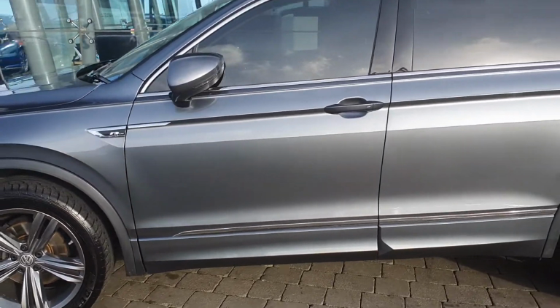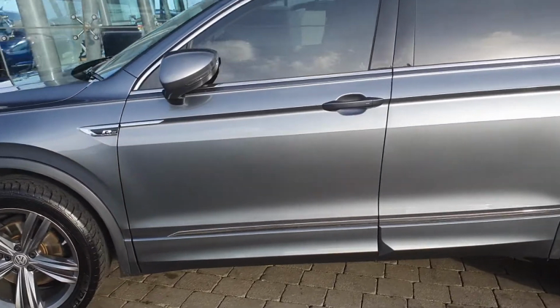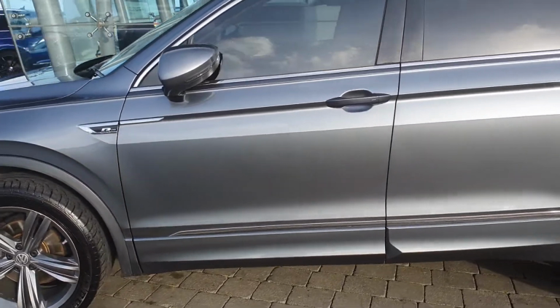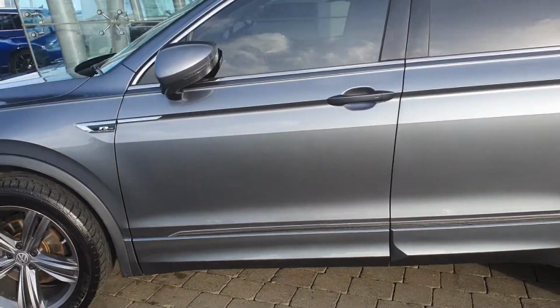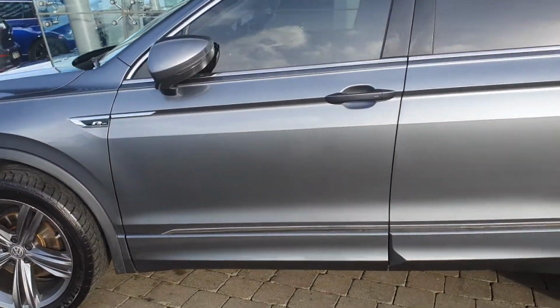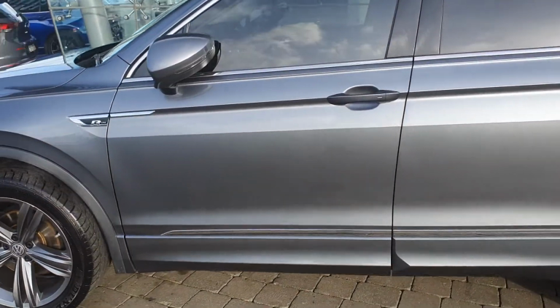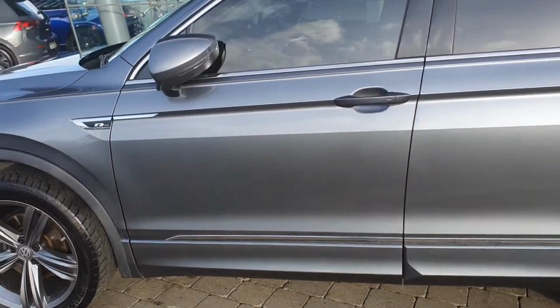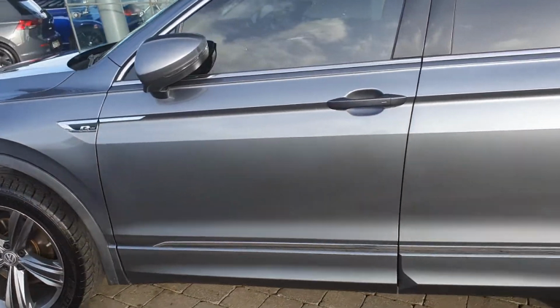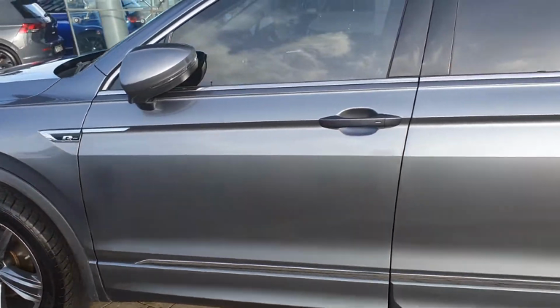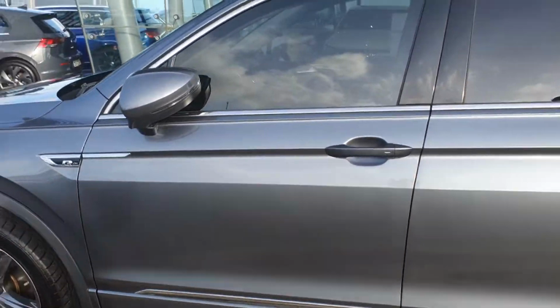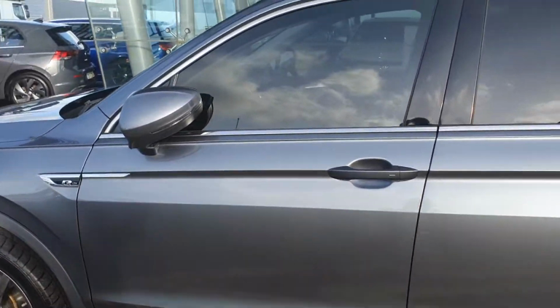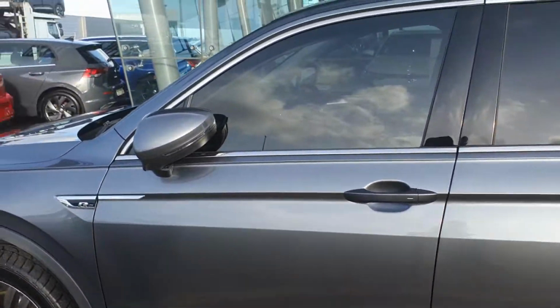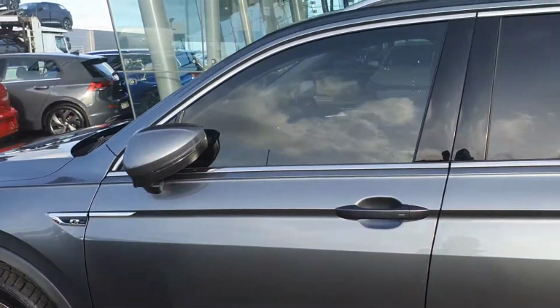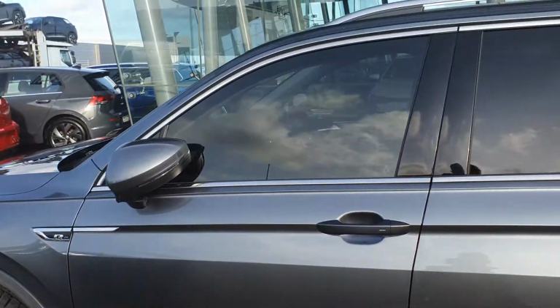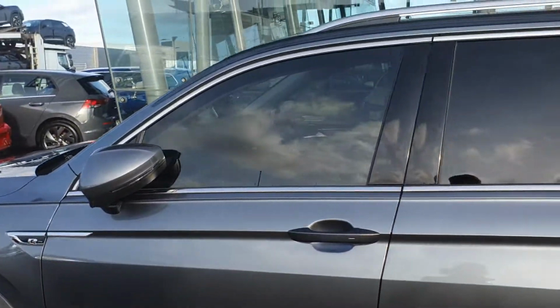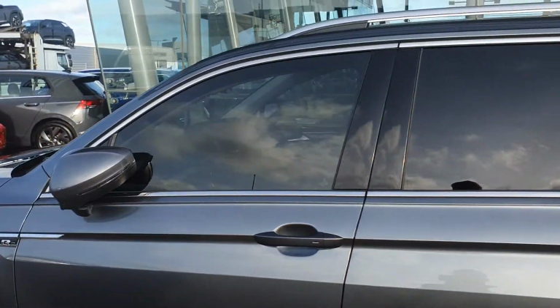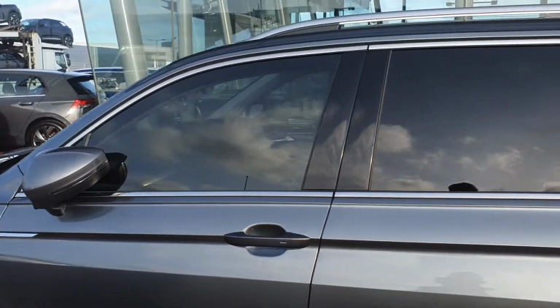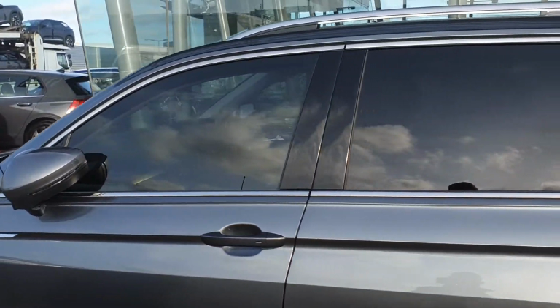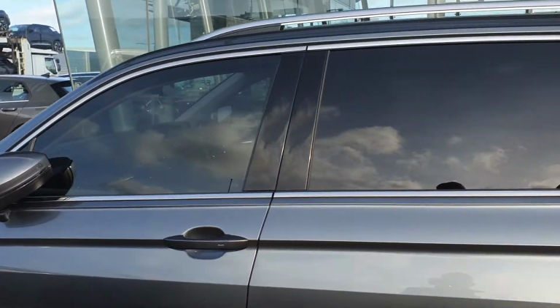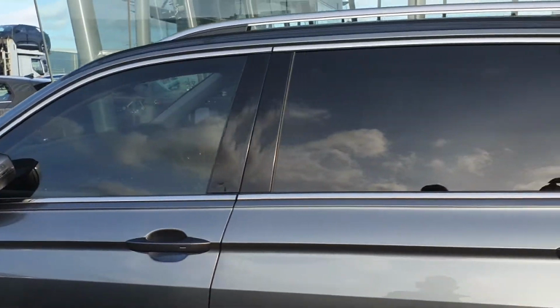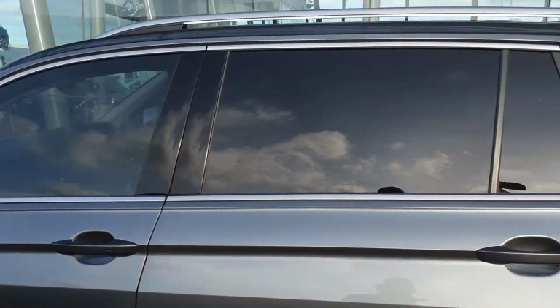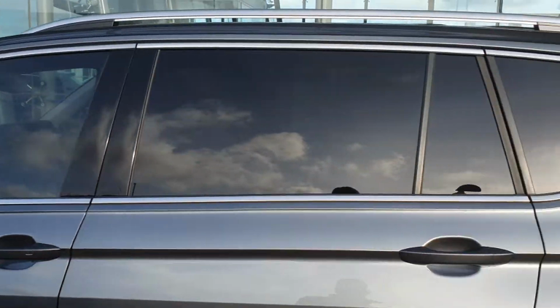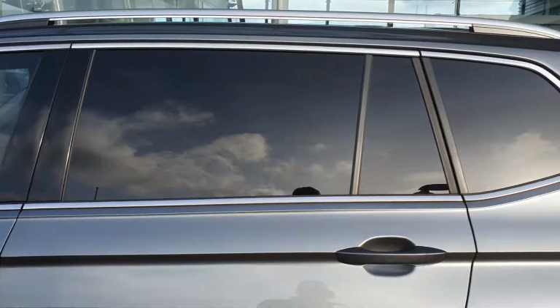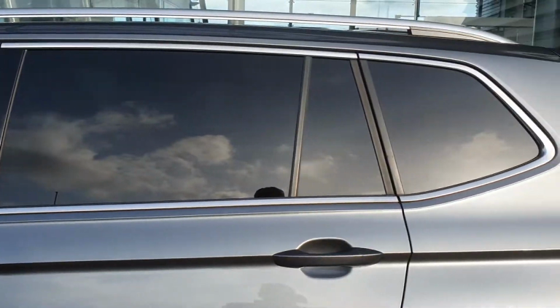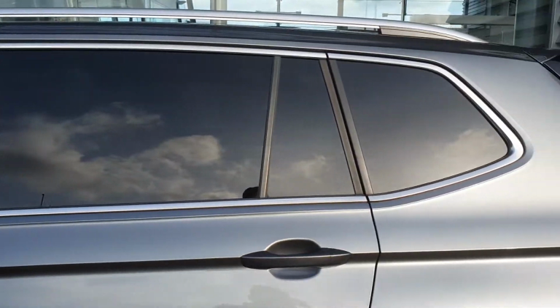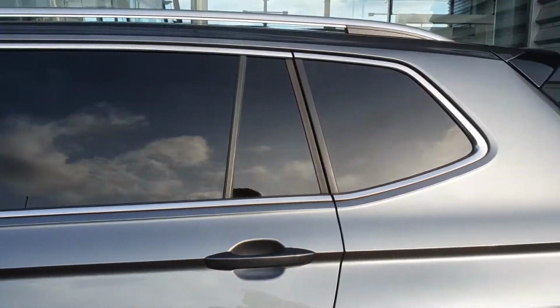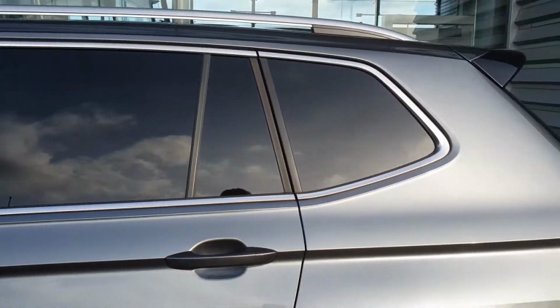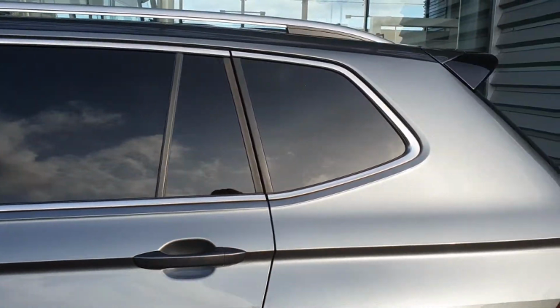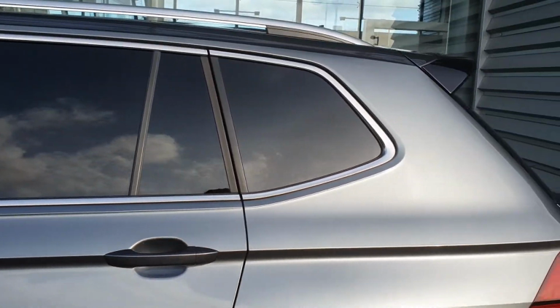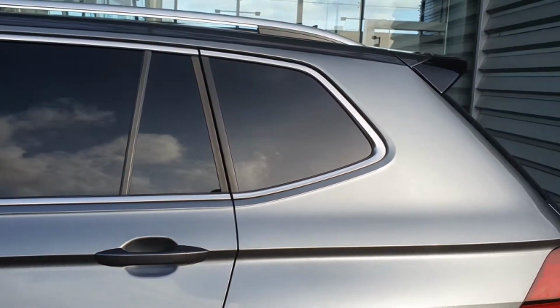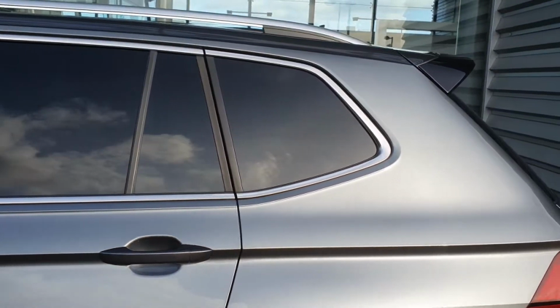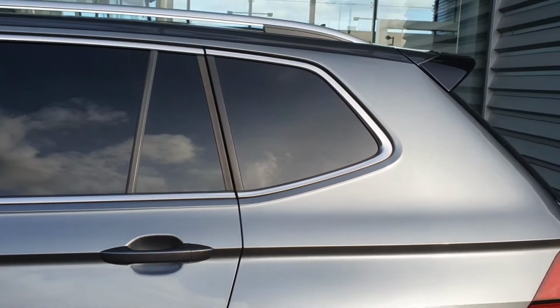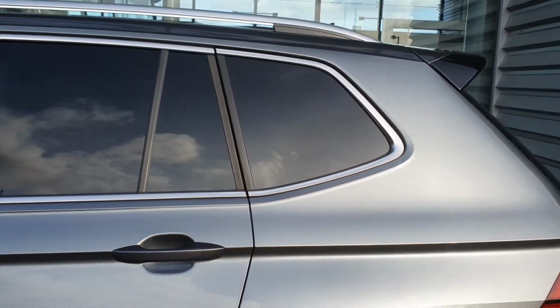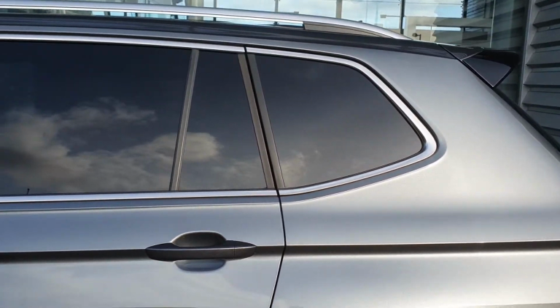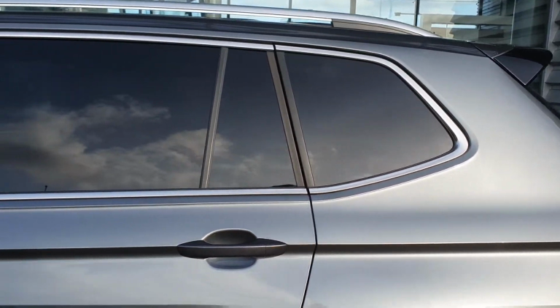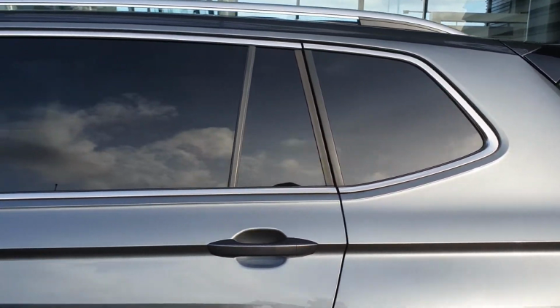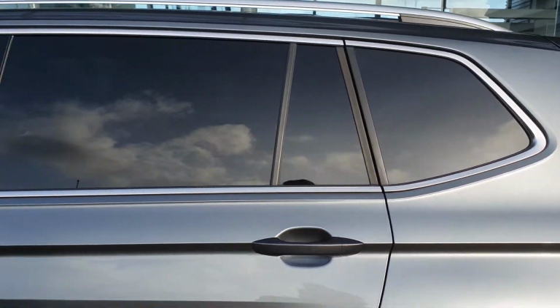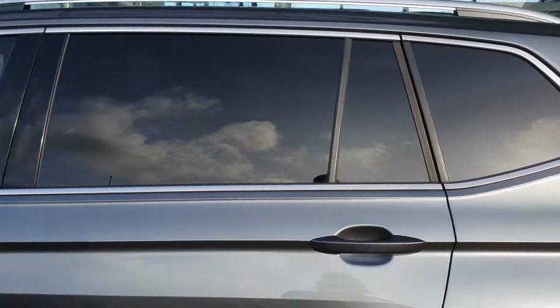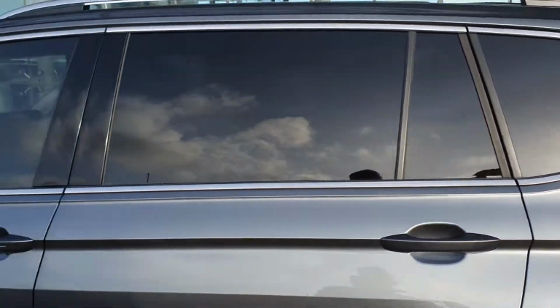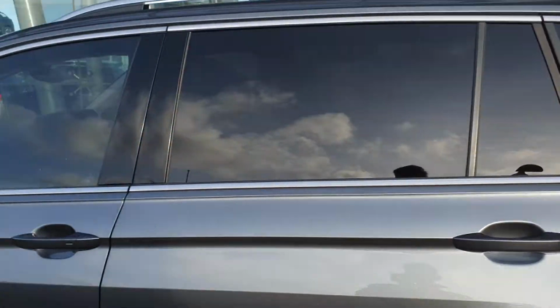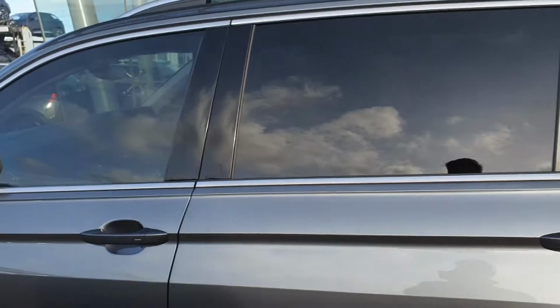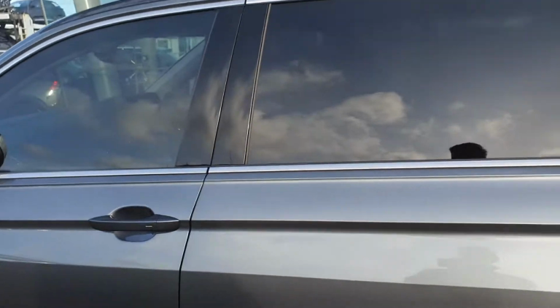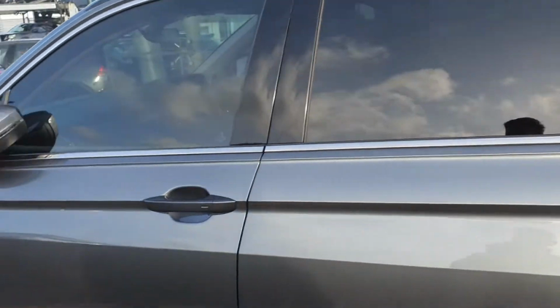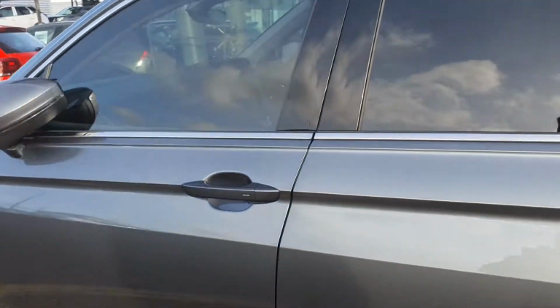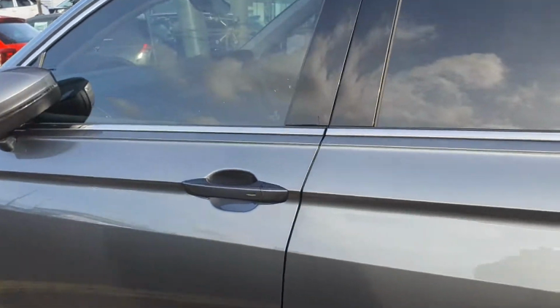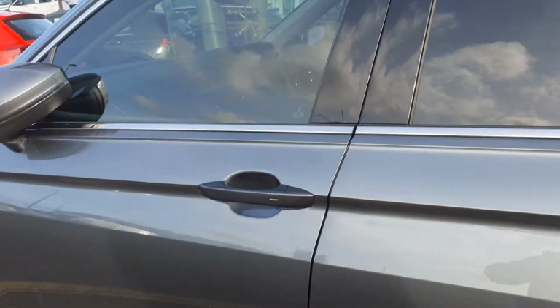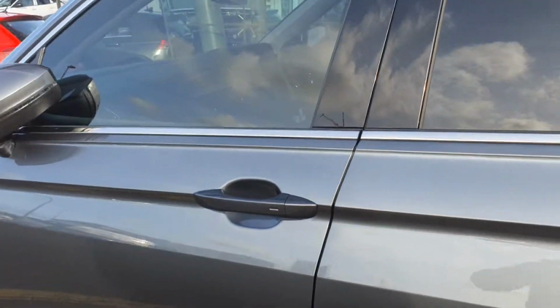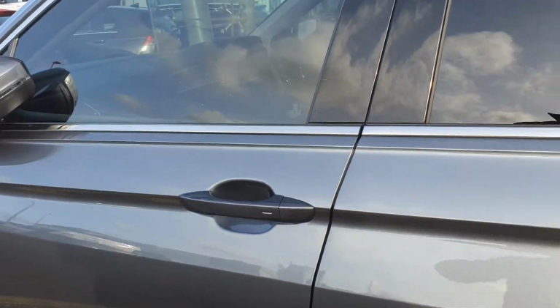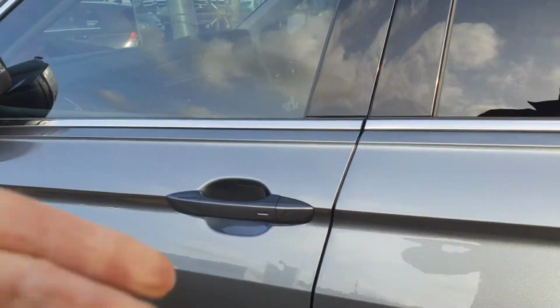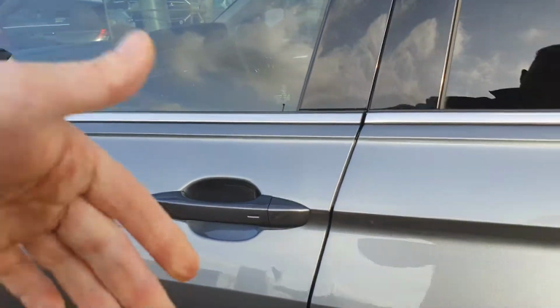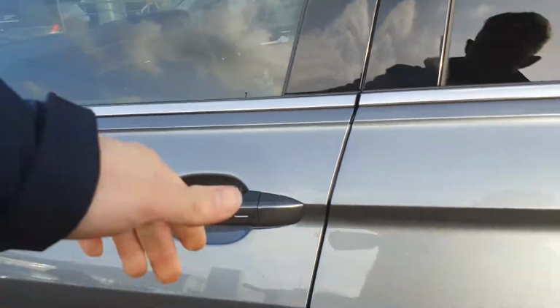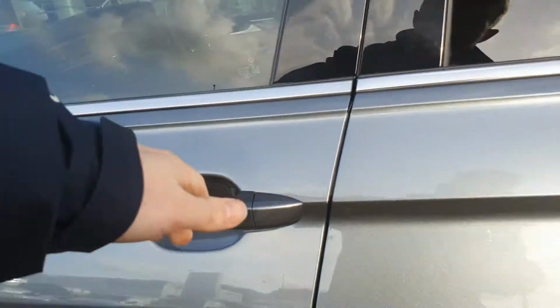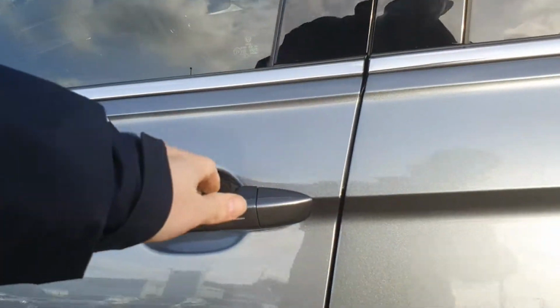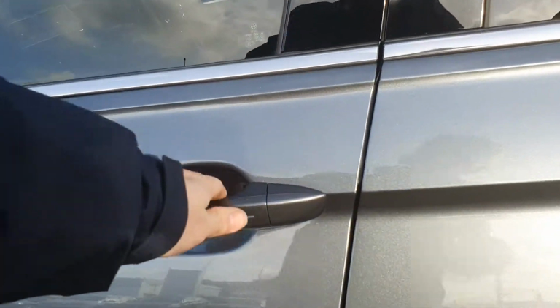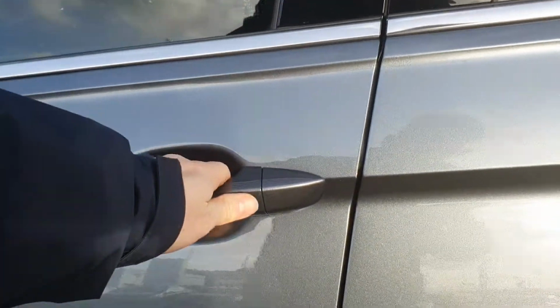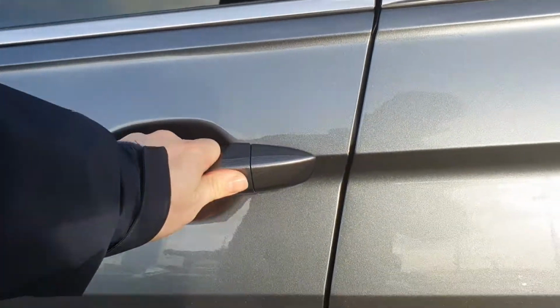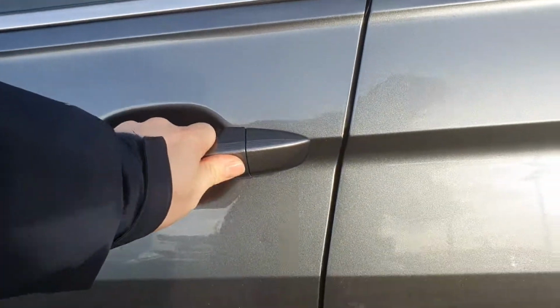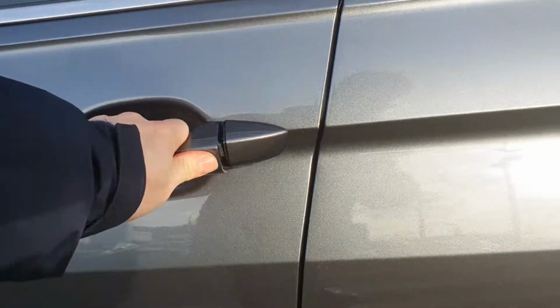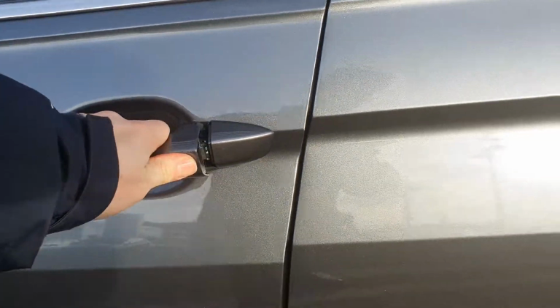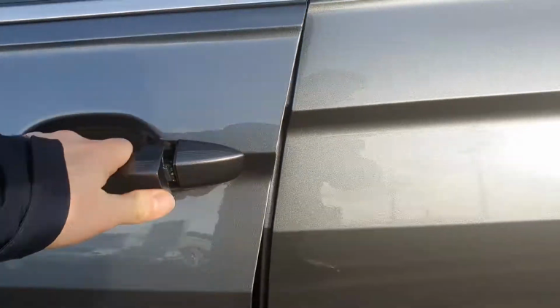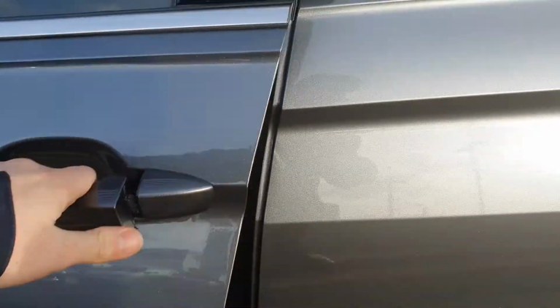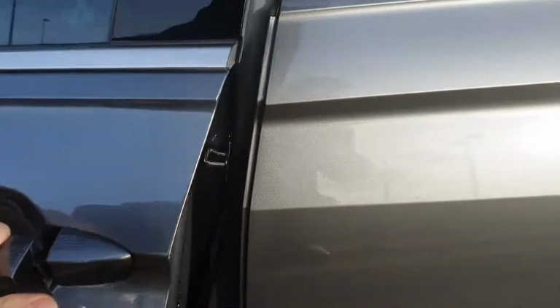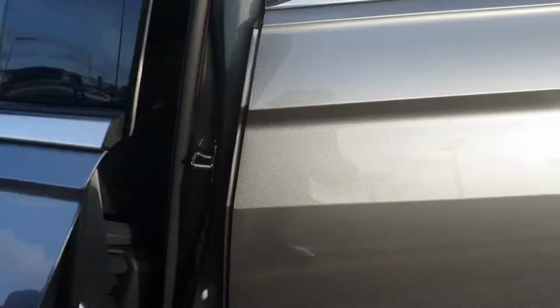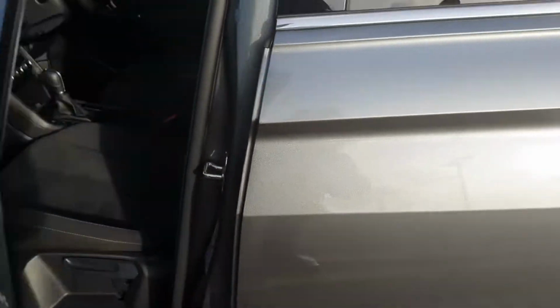If we head over to the car, you have the privacy glass all around here as well, and the car also has keyless access.